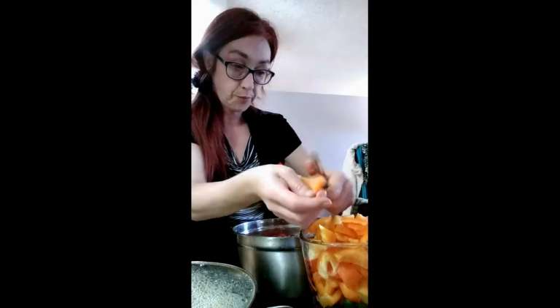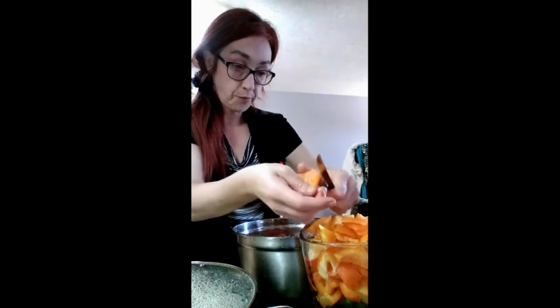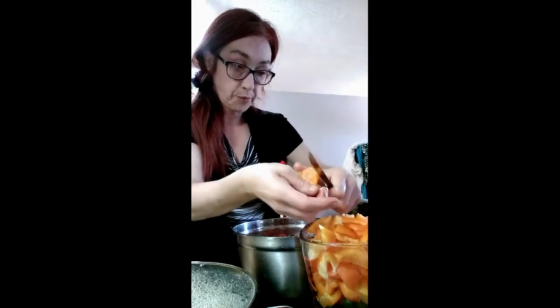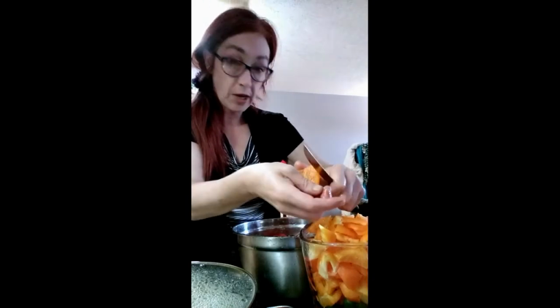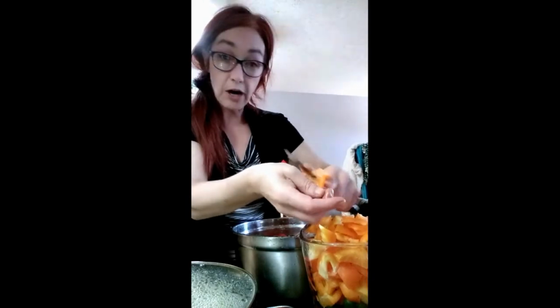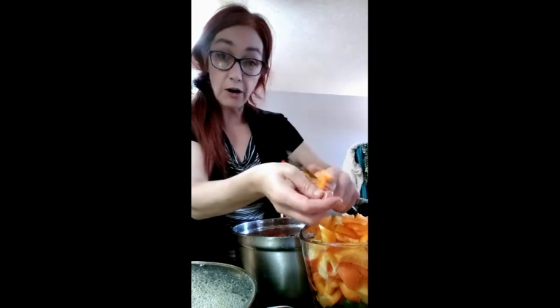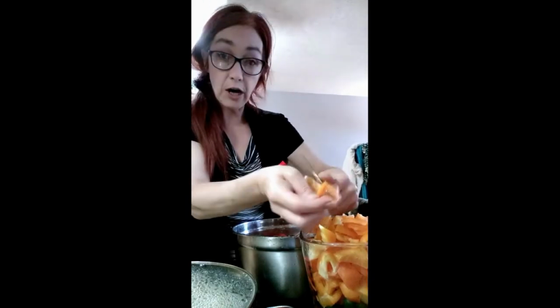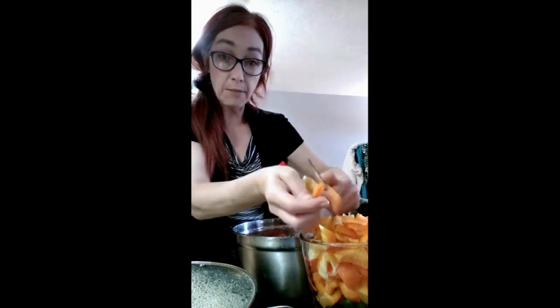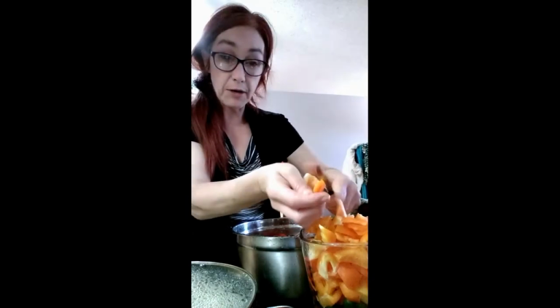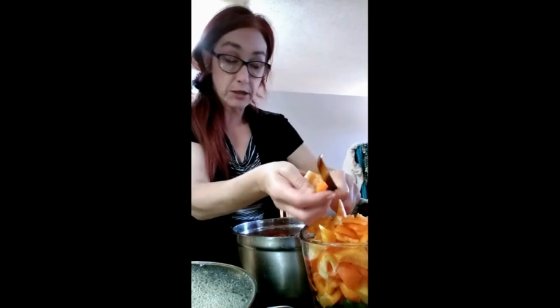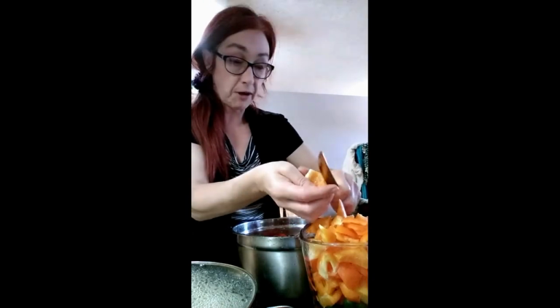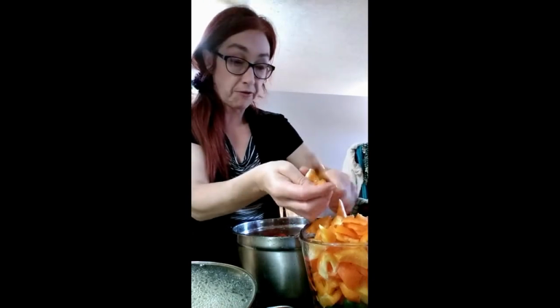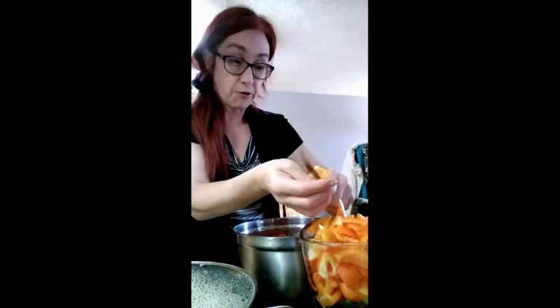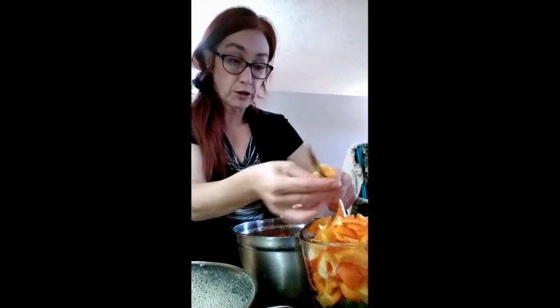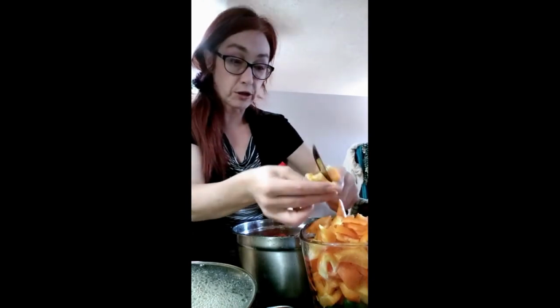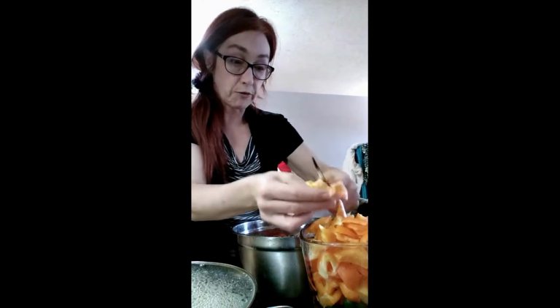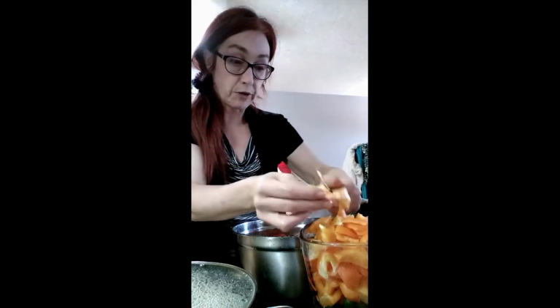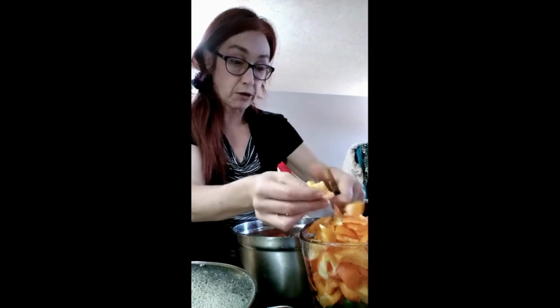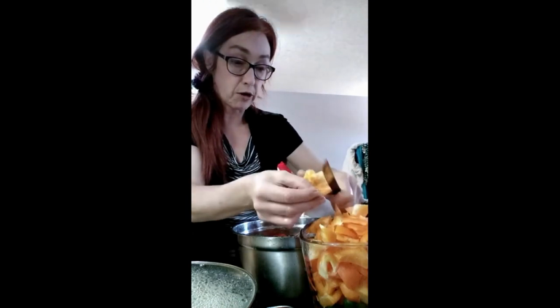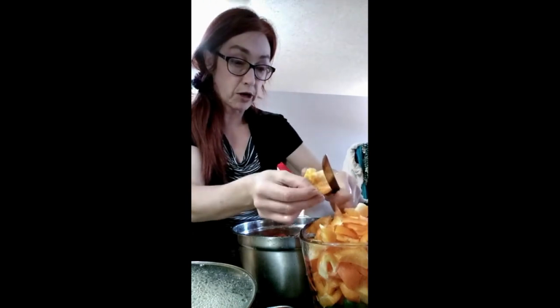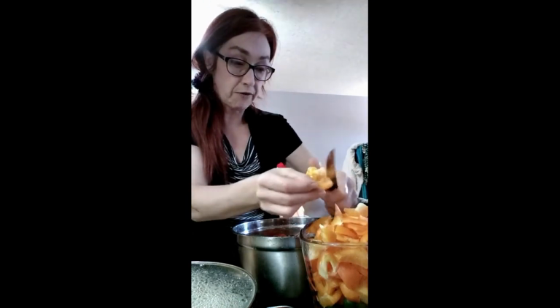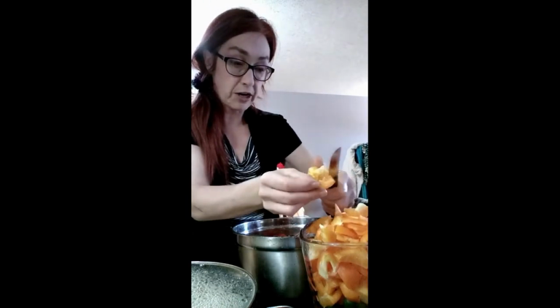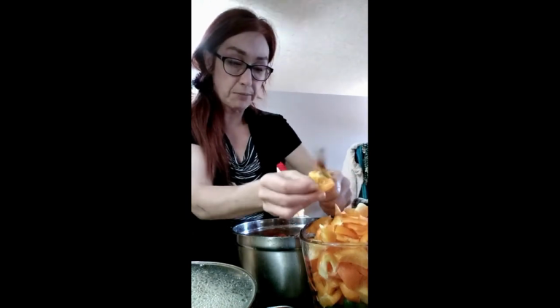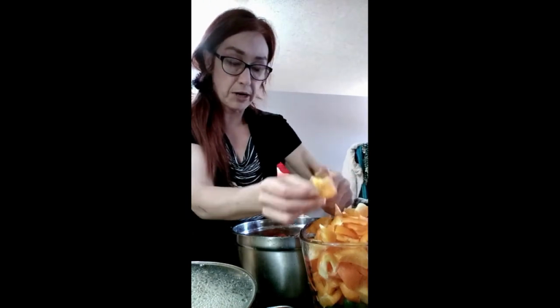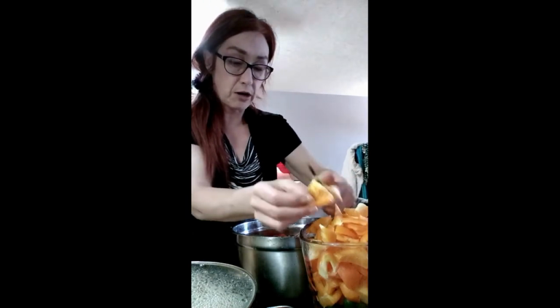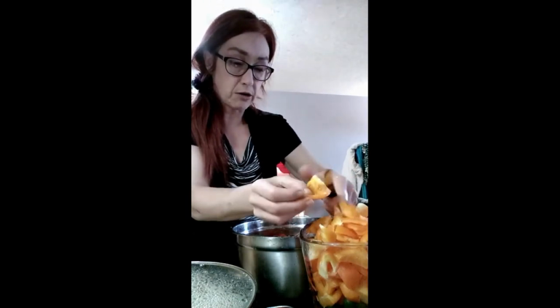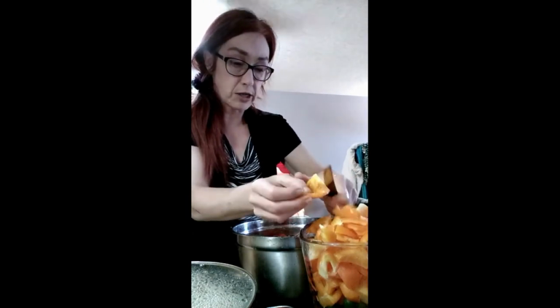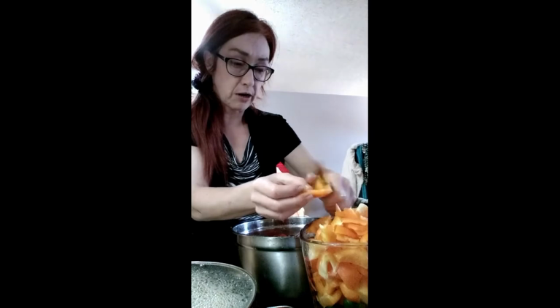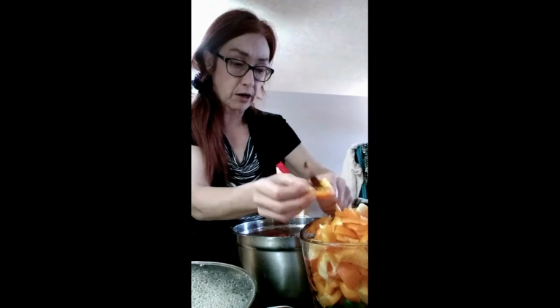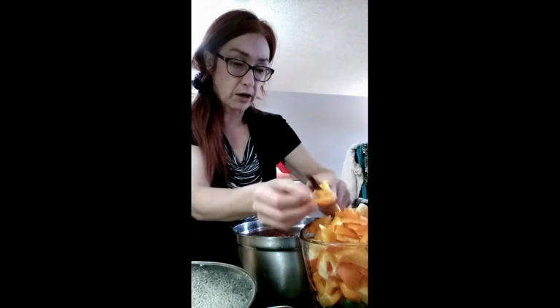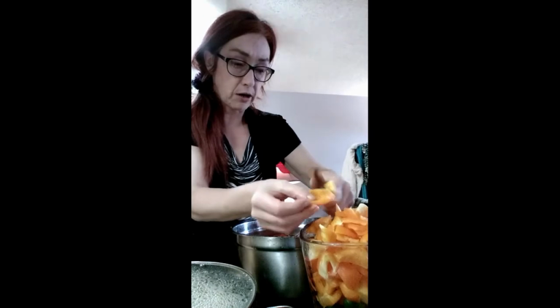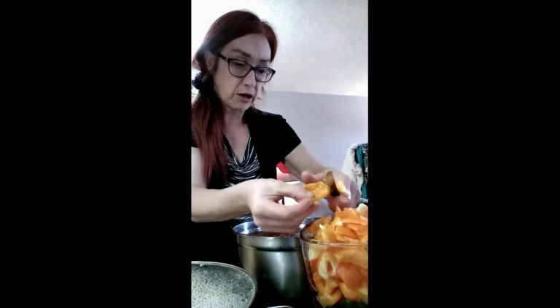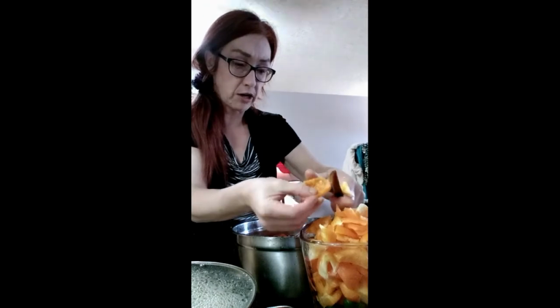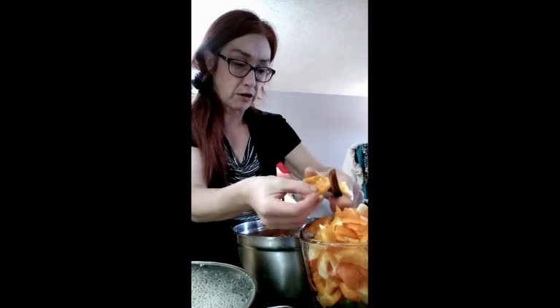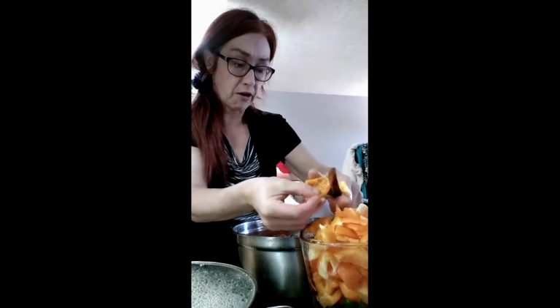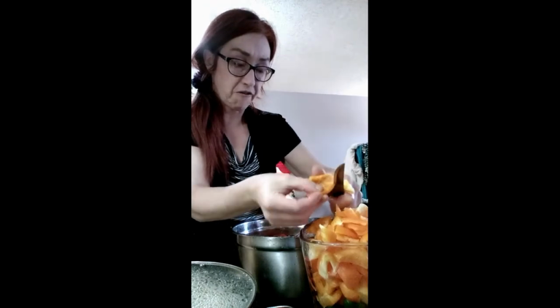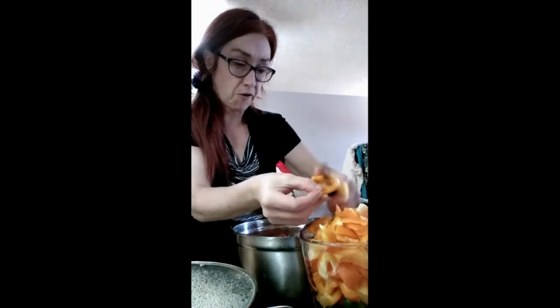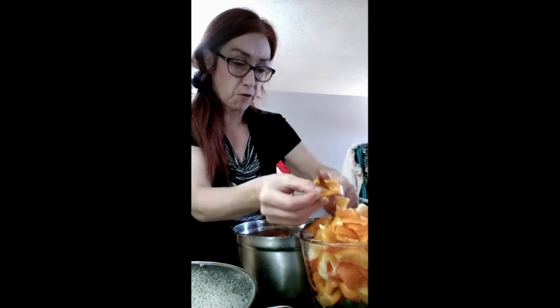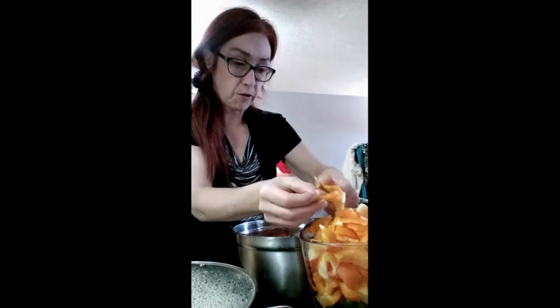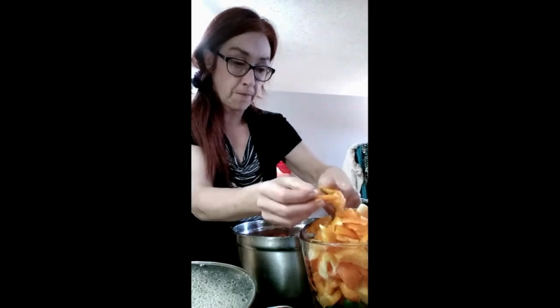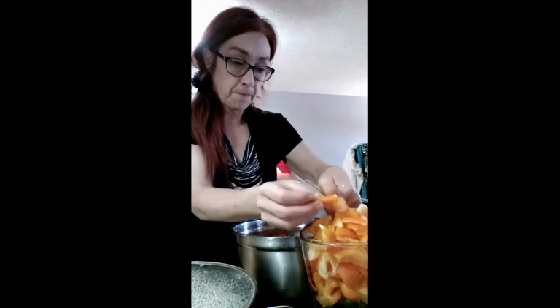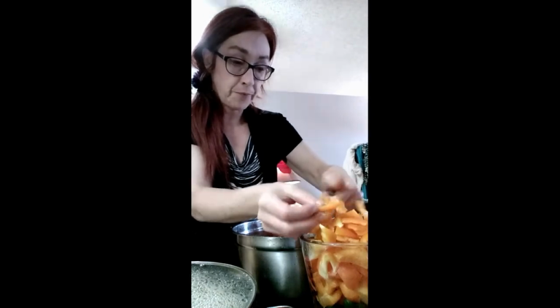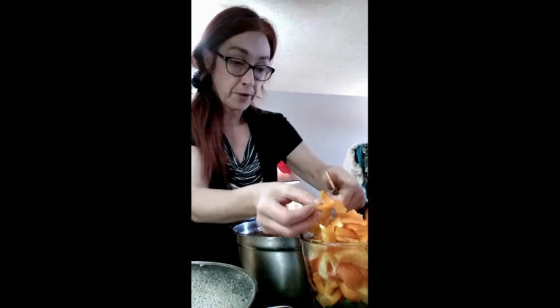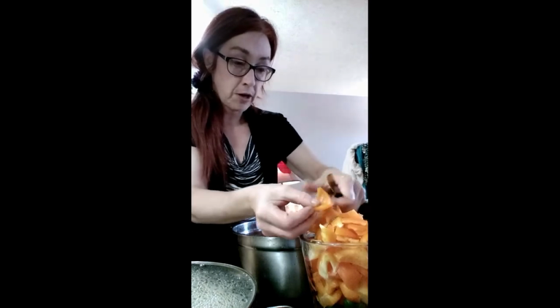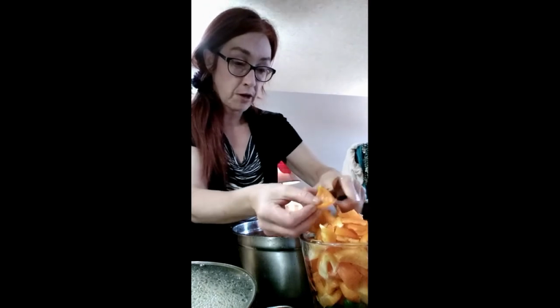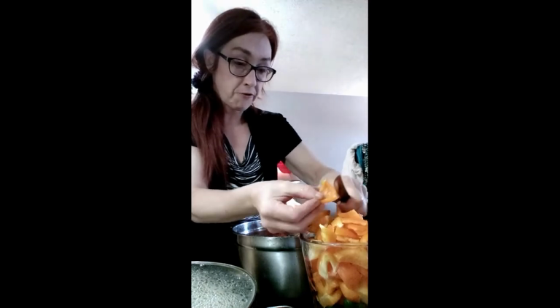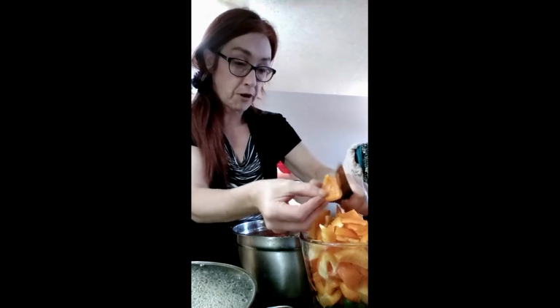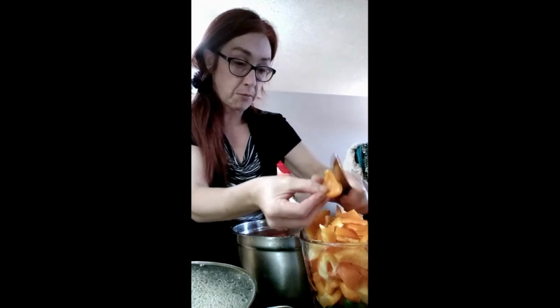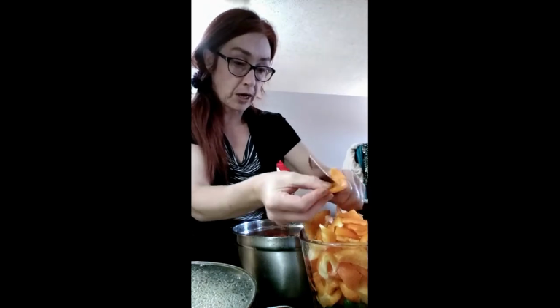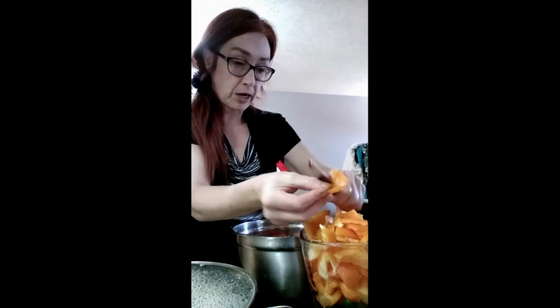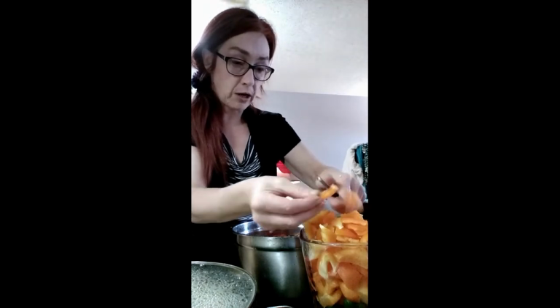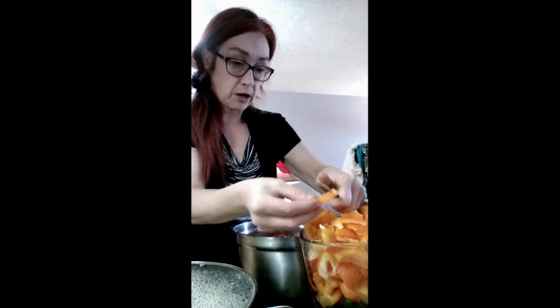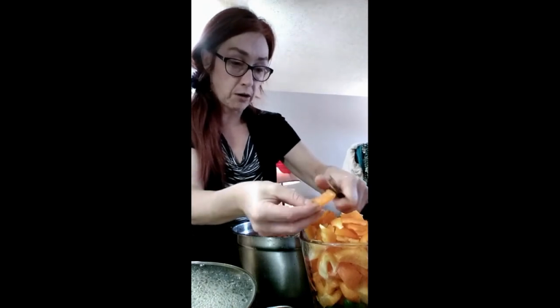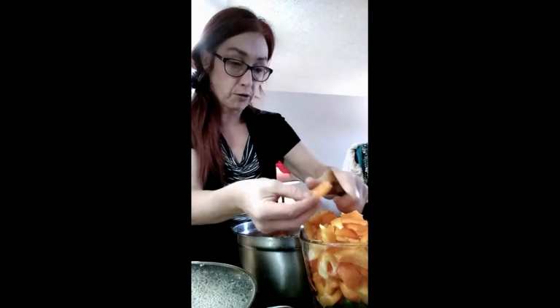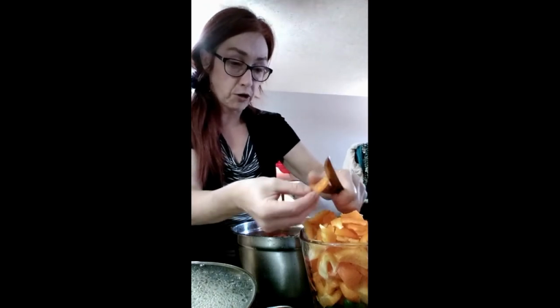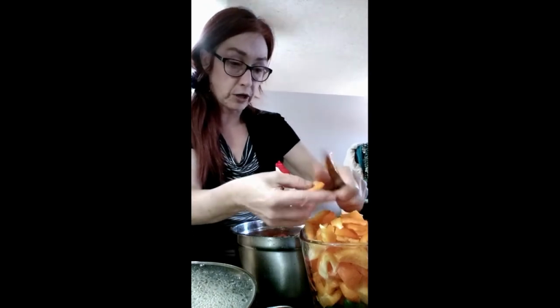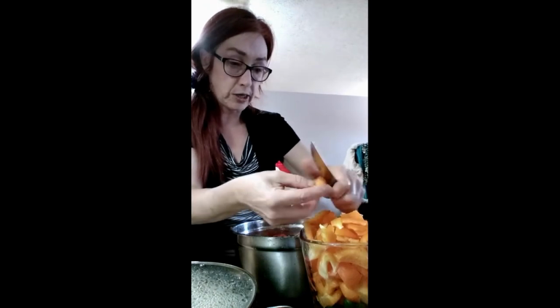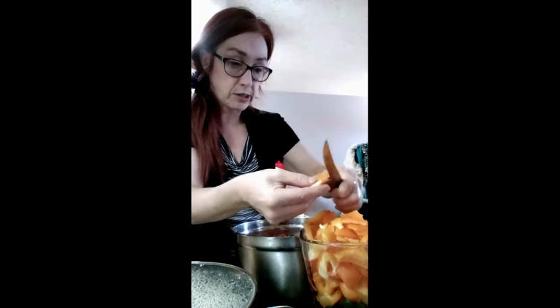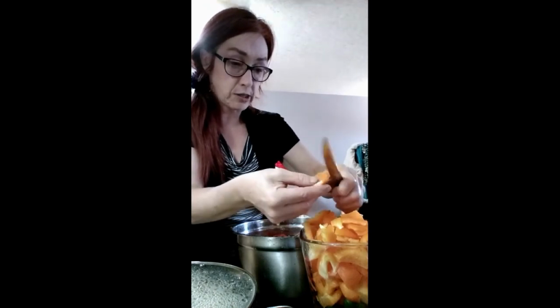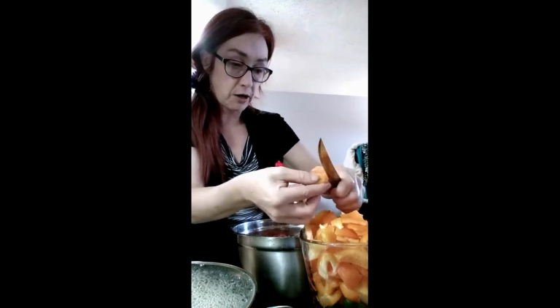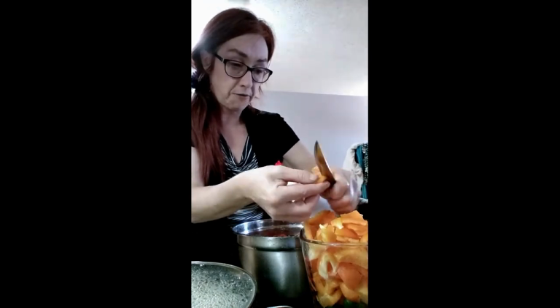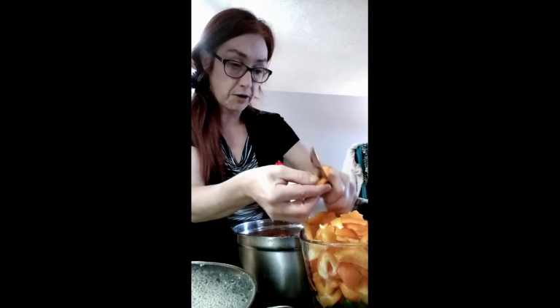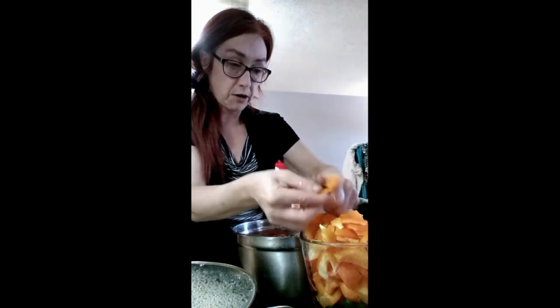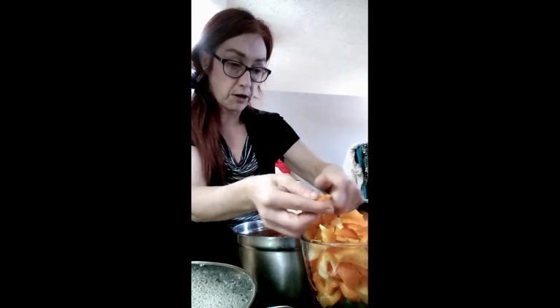I don't know how much my phone is going to record. If anybody knows how to clean out your phone from like cookies and stuff, I don't know.